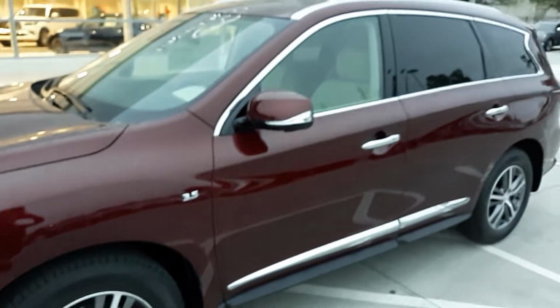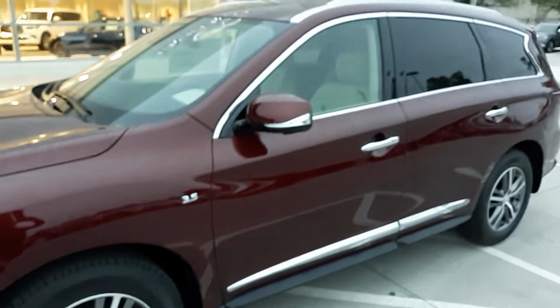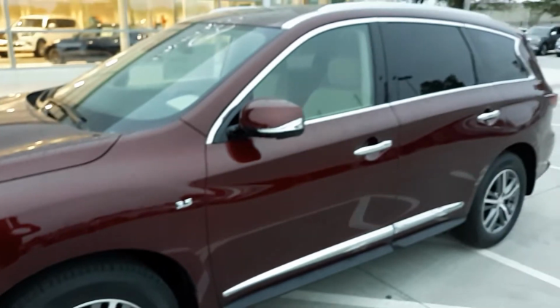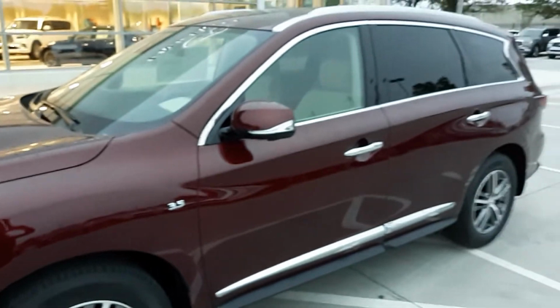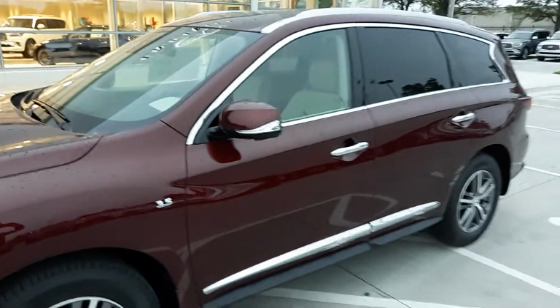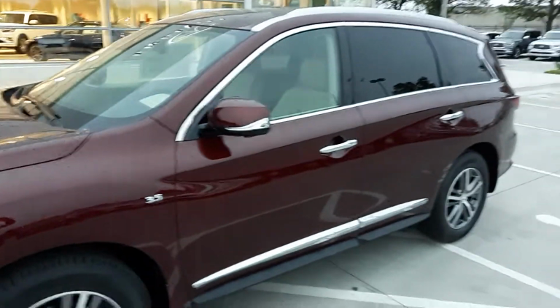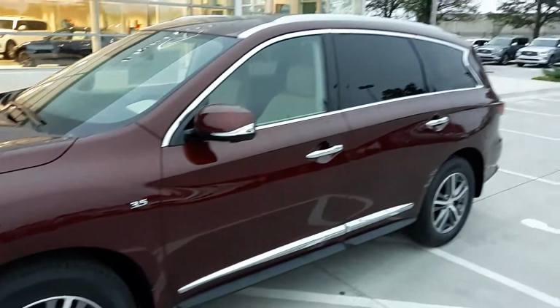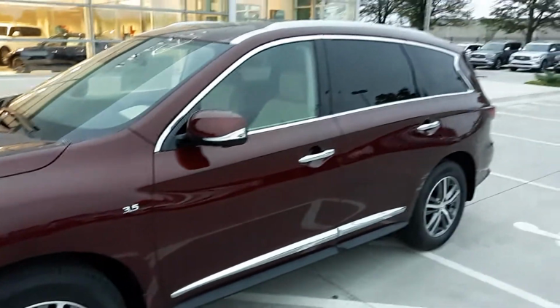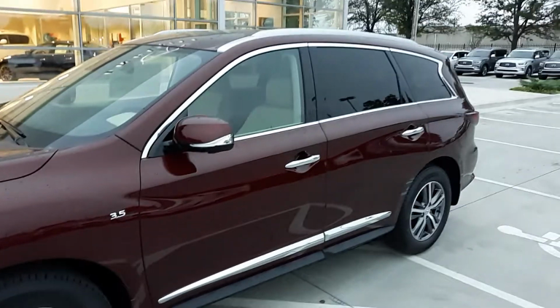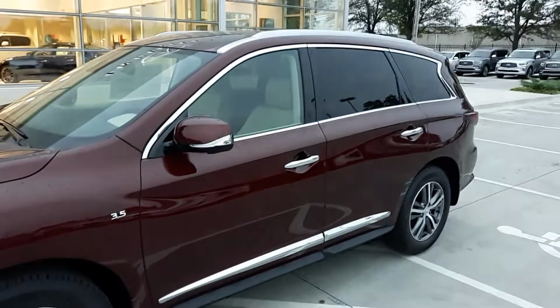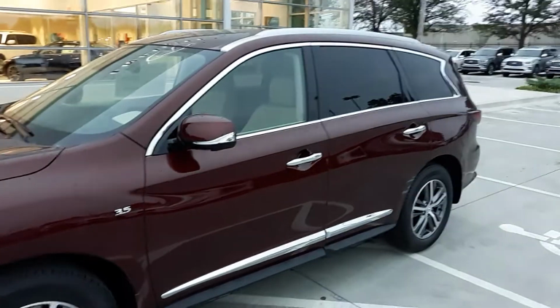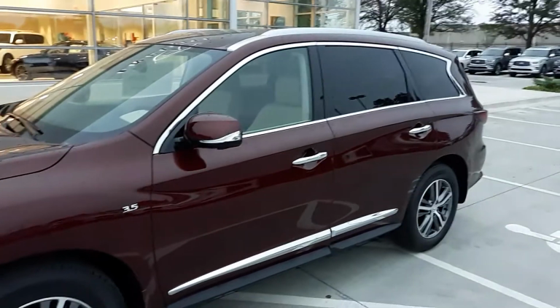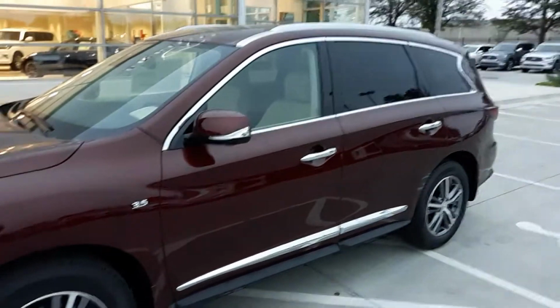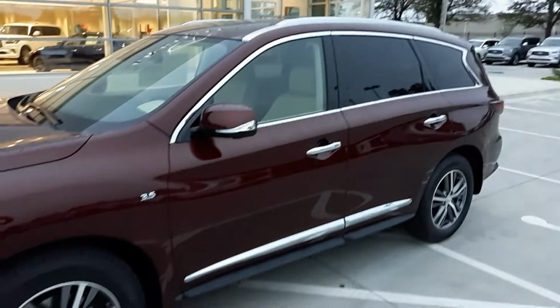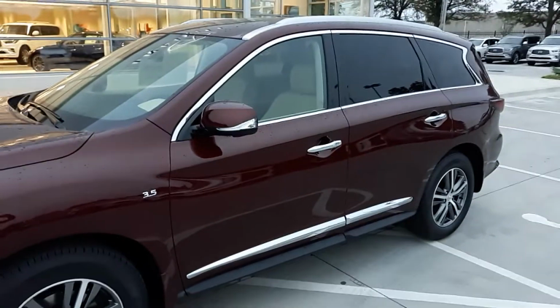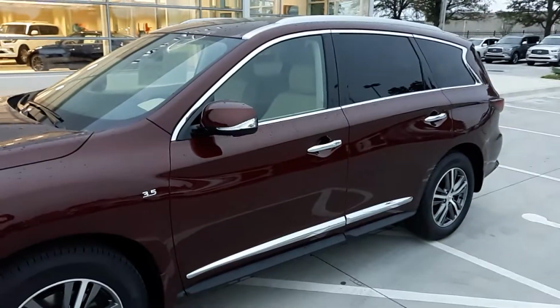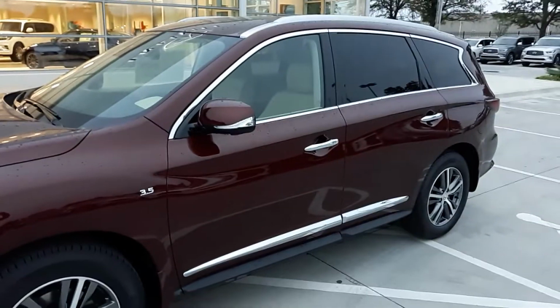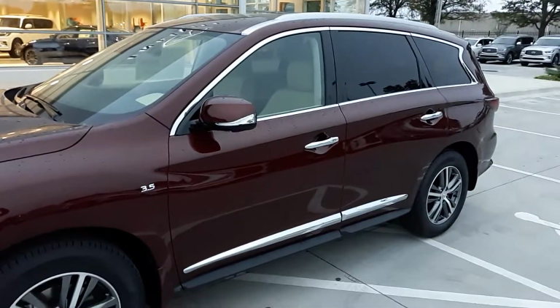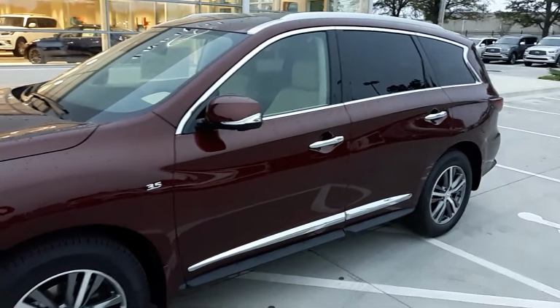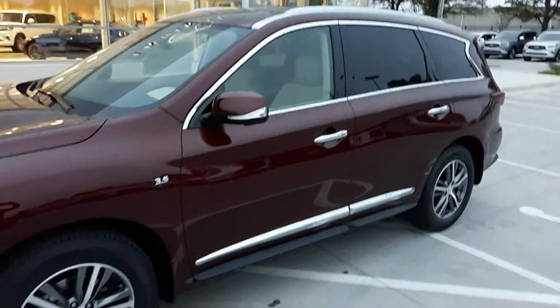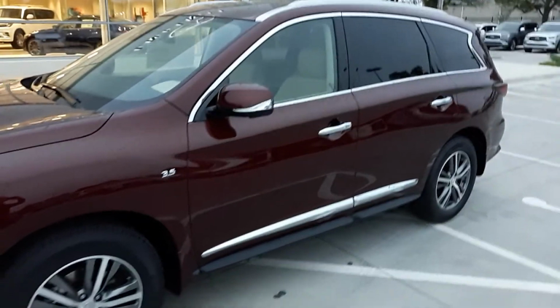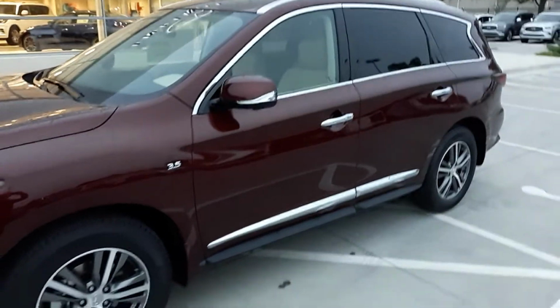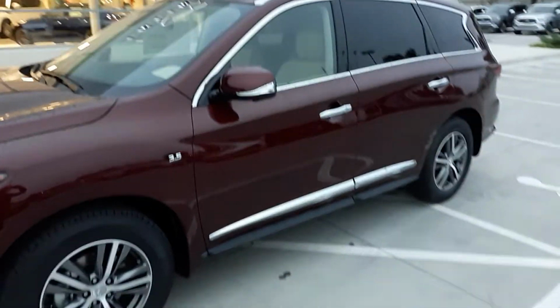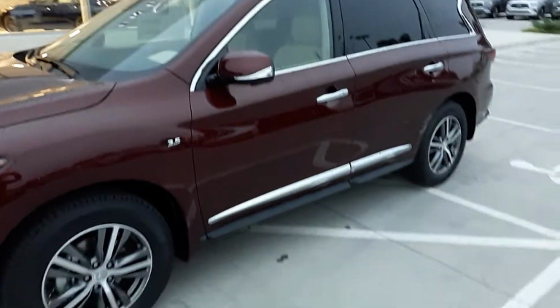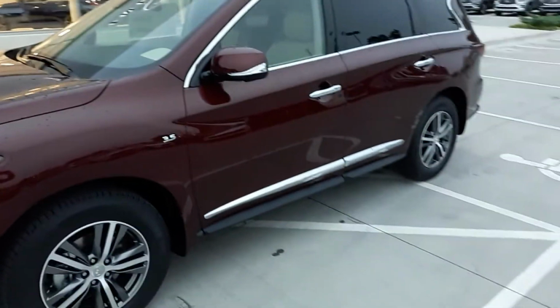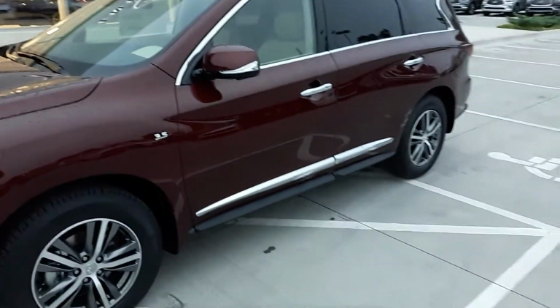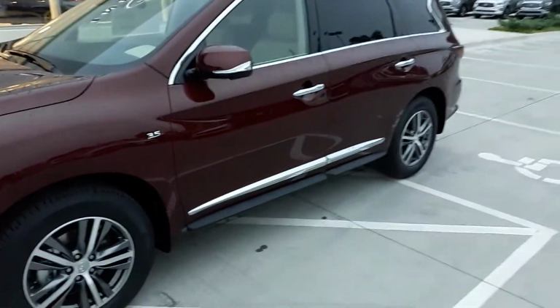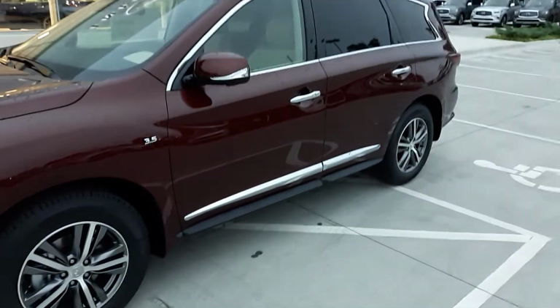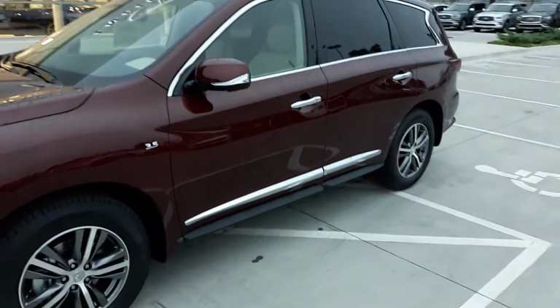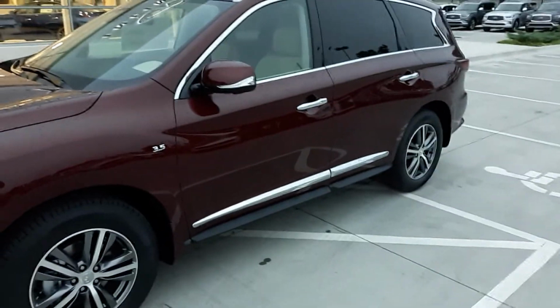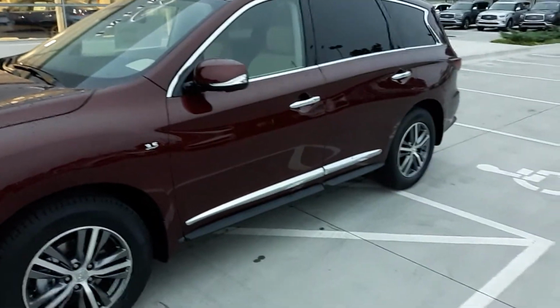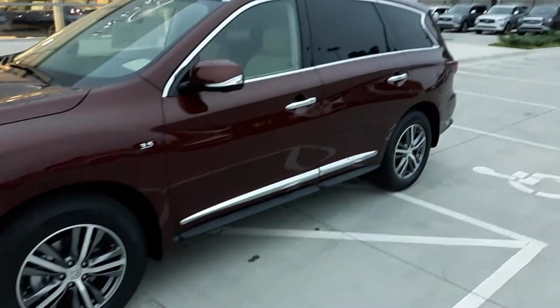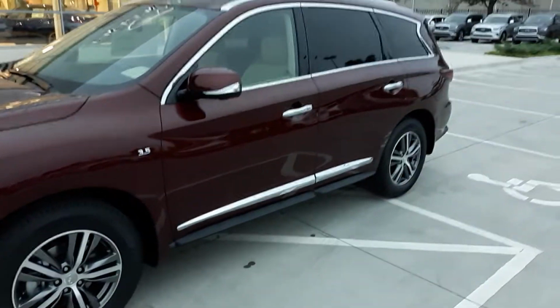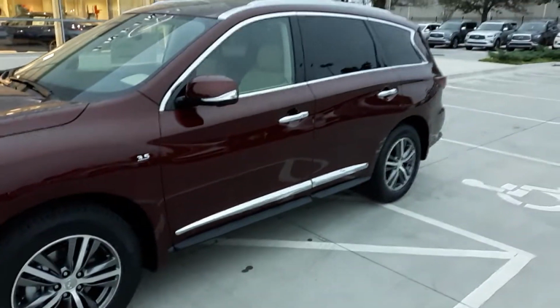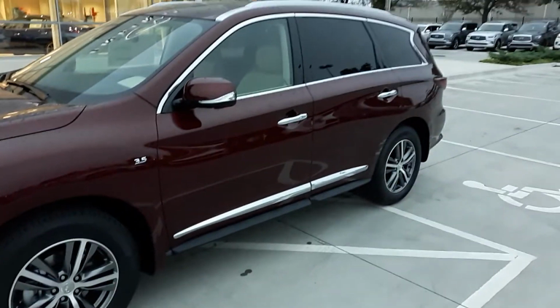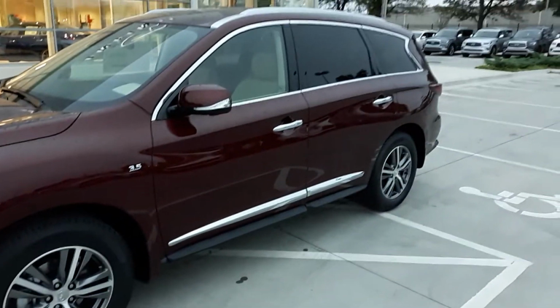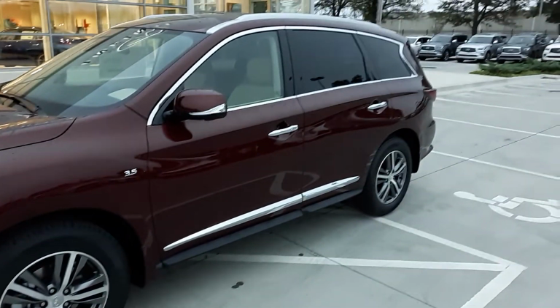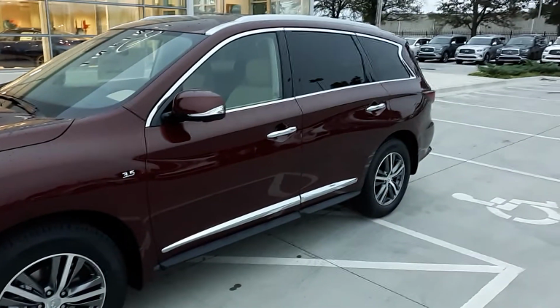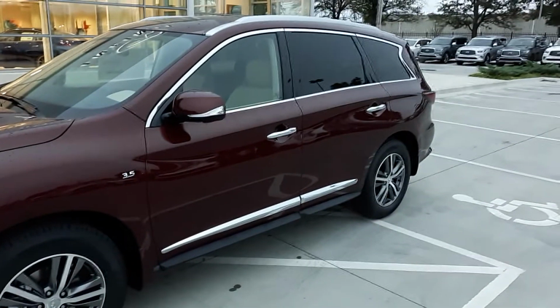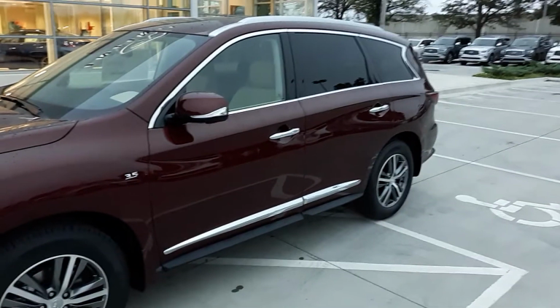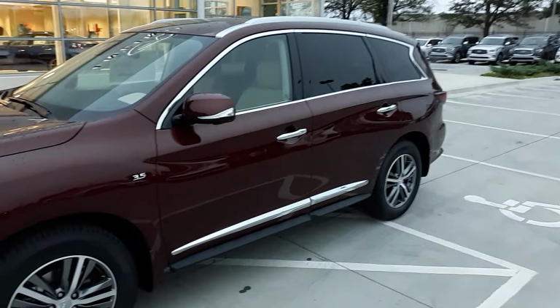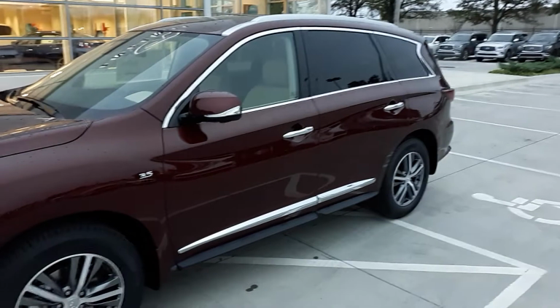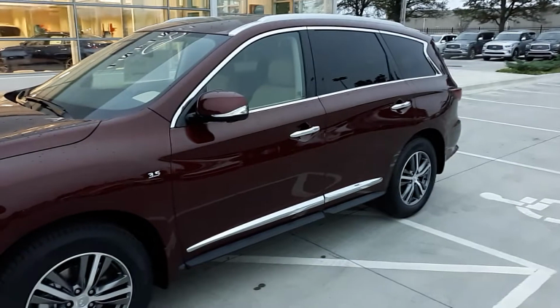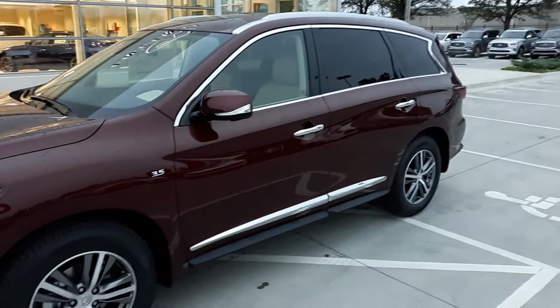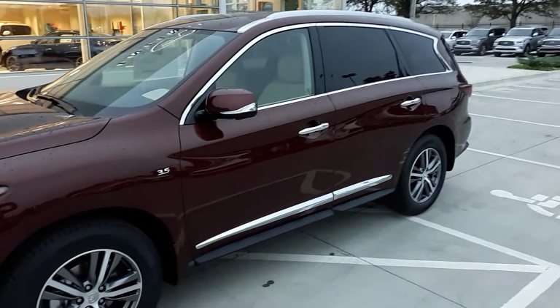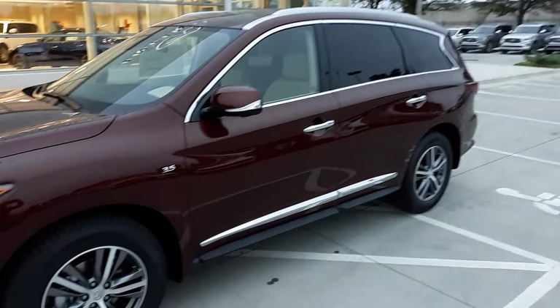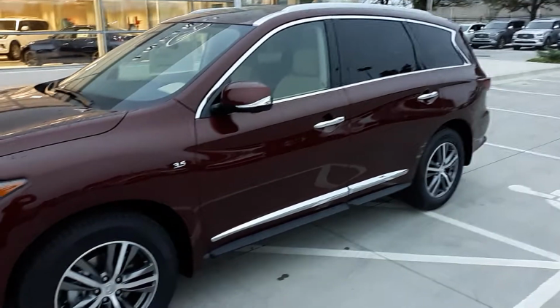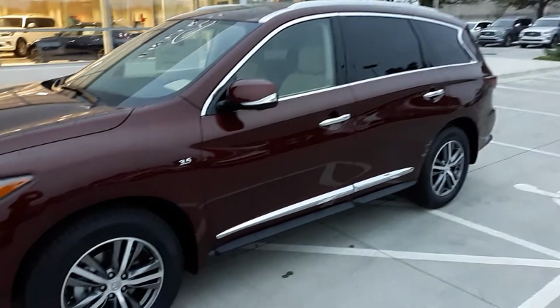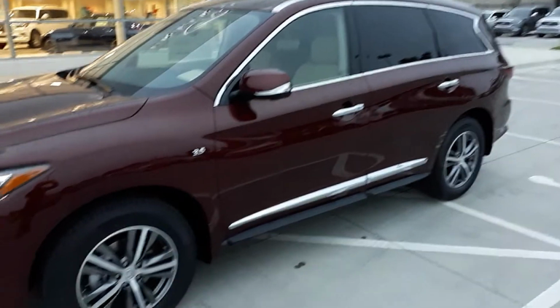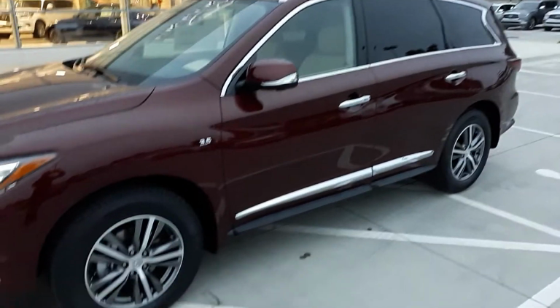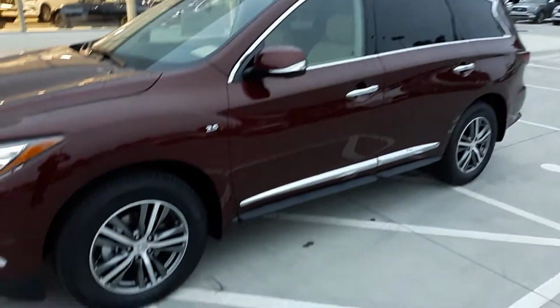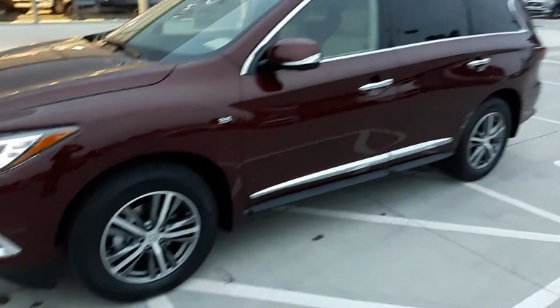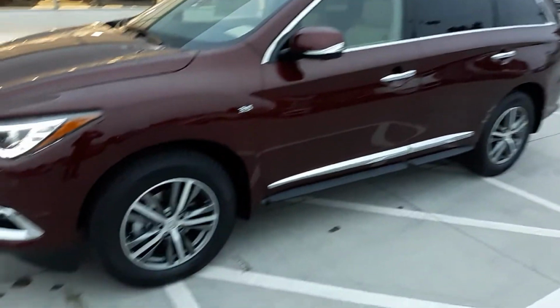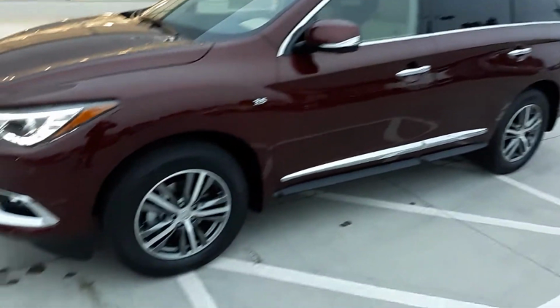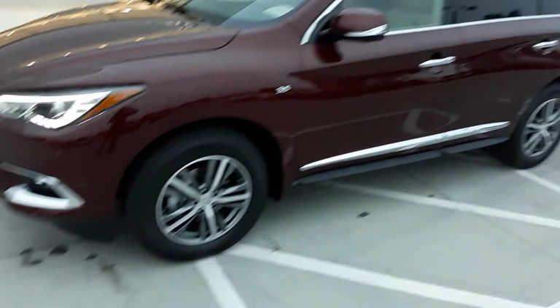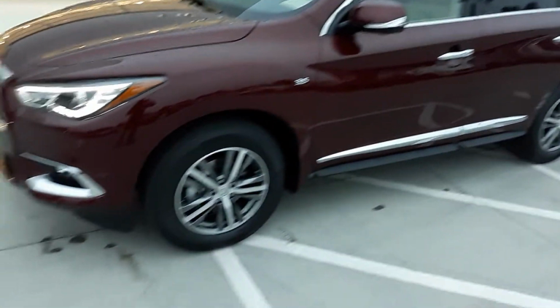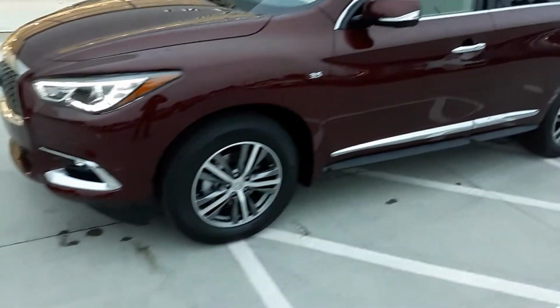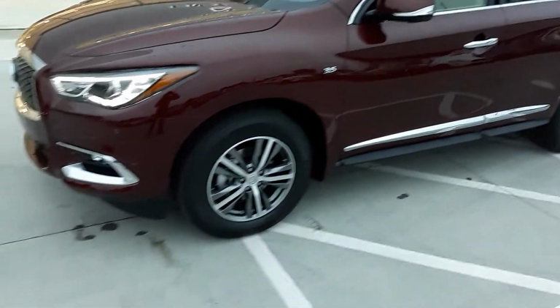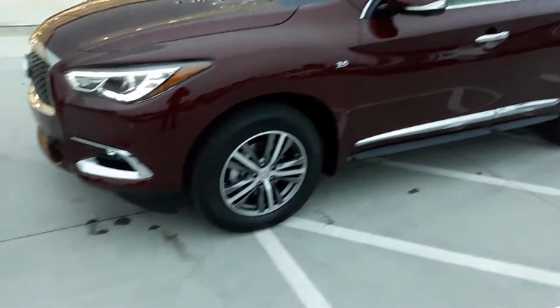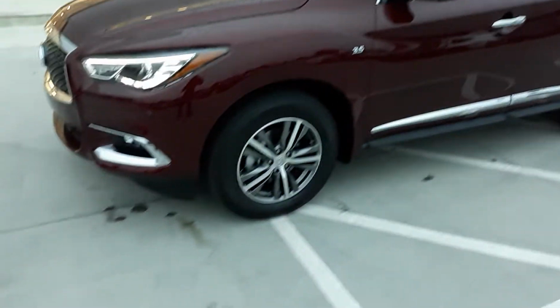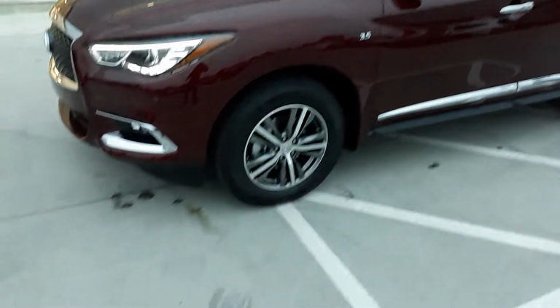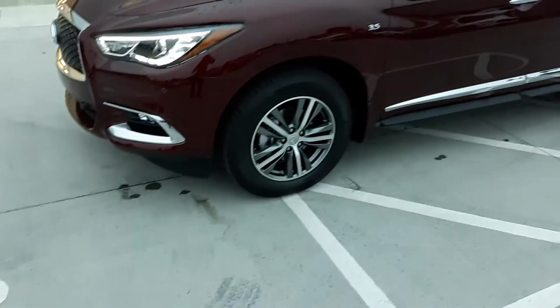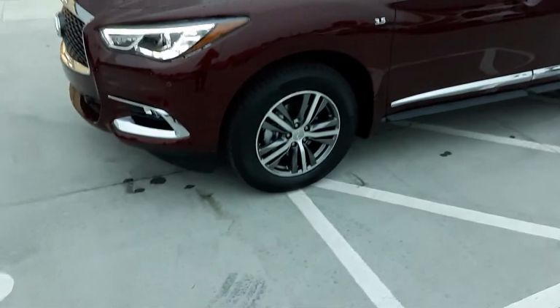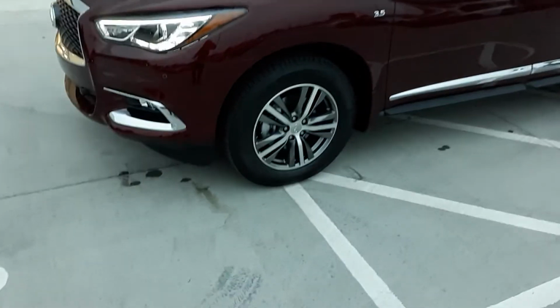Here's our 2020 QX60 in the Deep Bordeaux — I believe that's how you say it — our Deep Maroon, Dark Maroon.